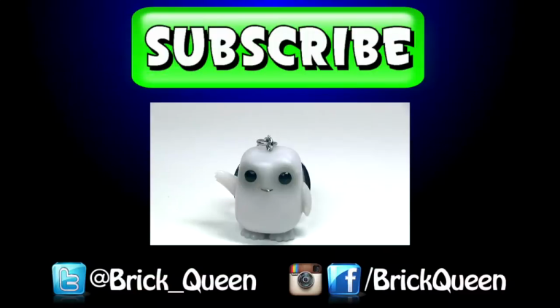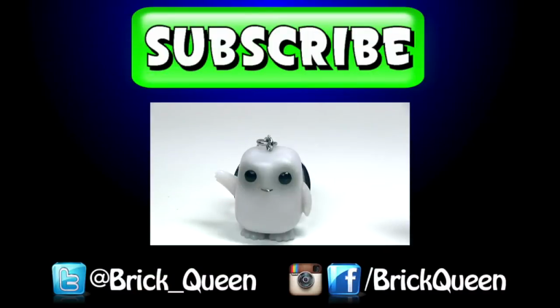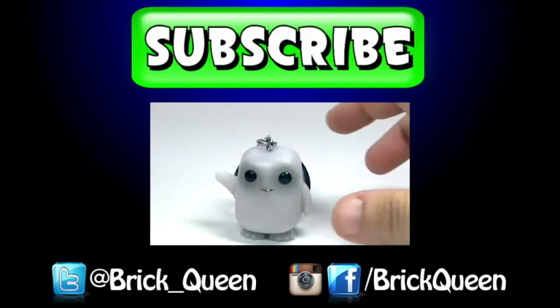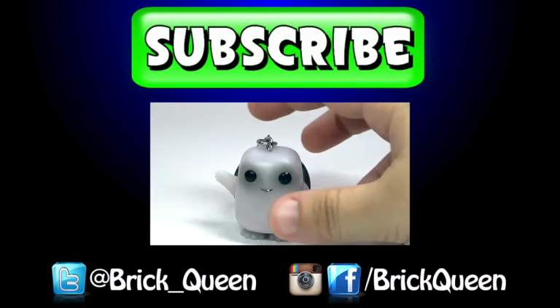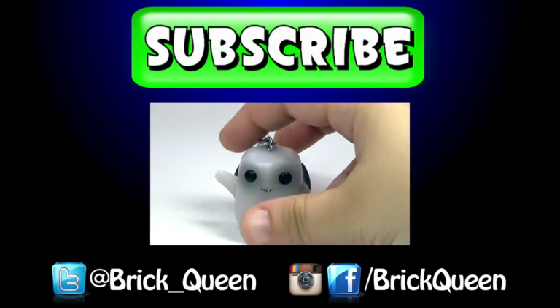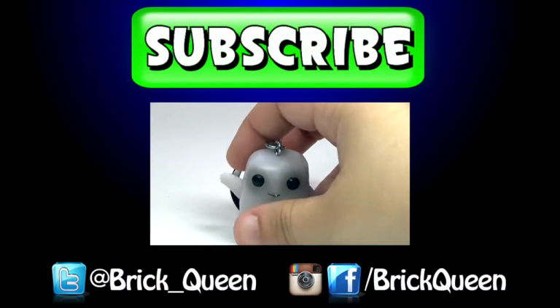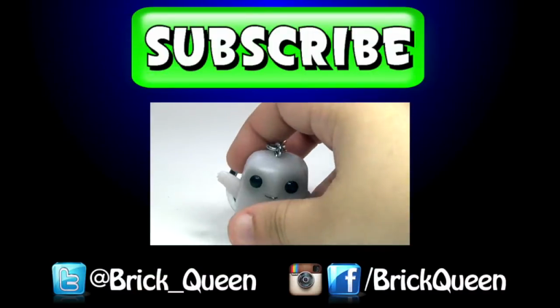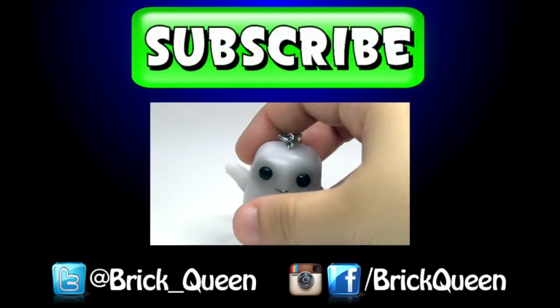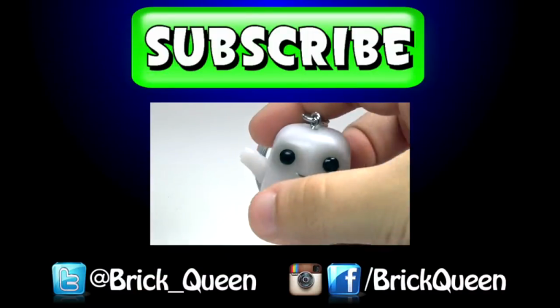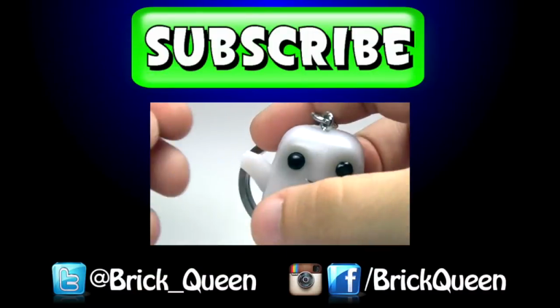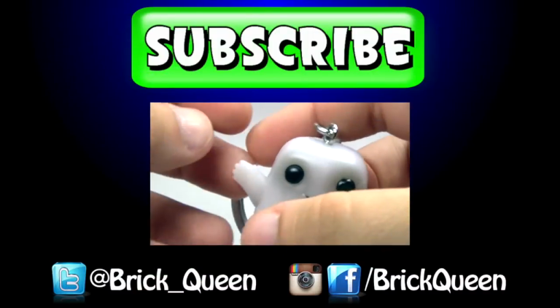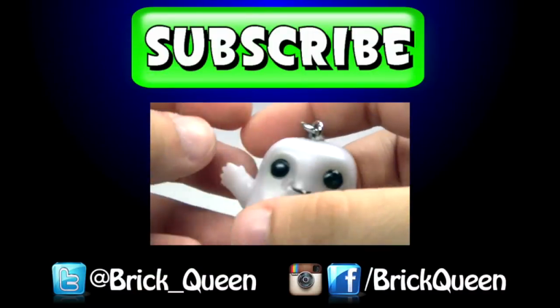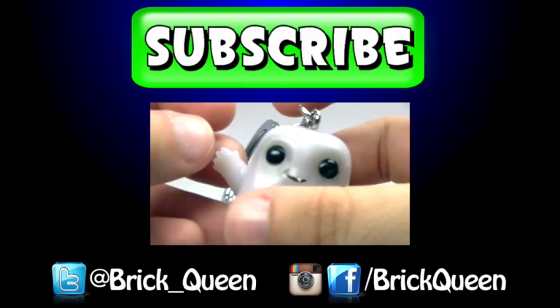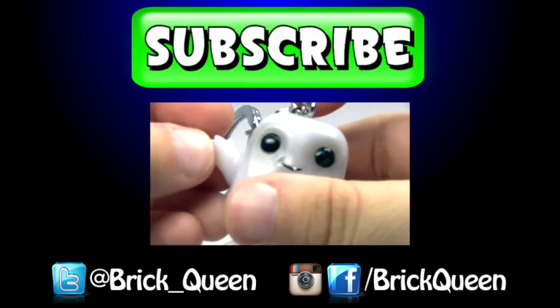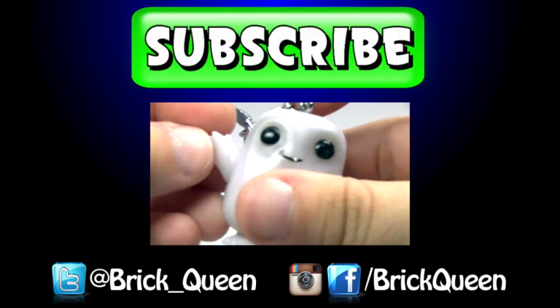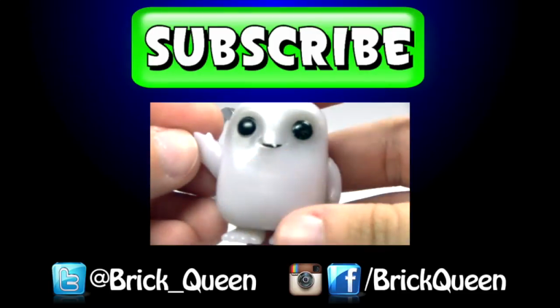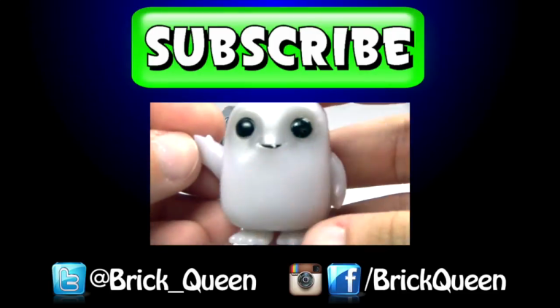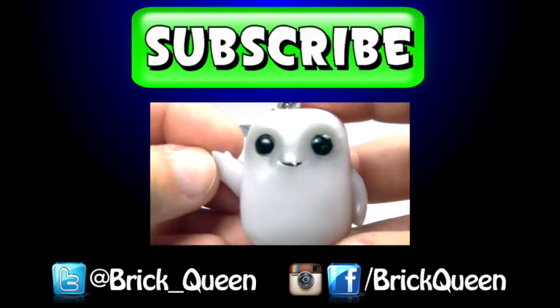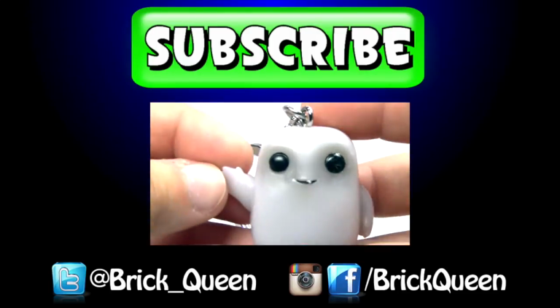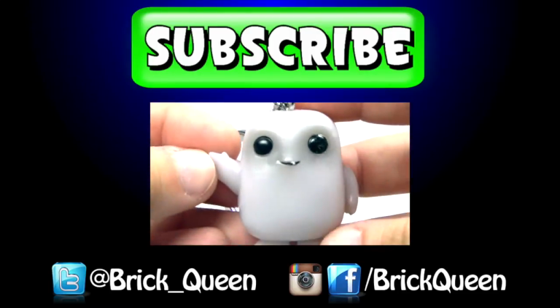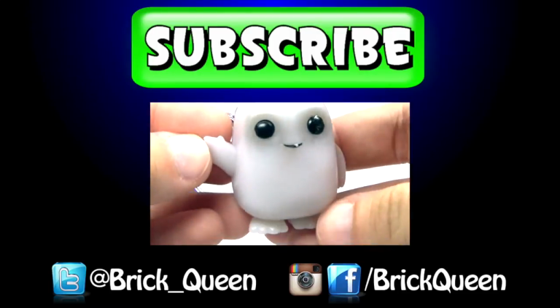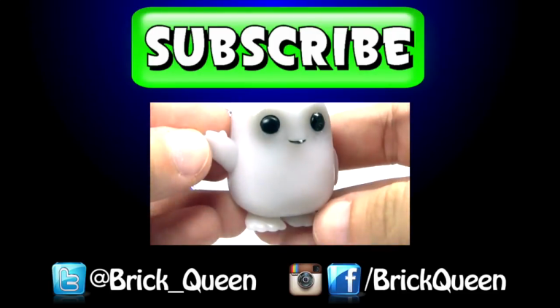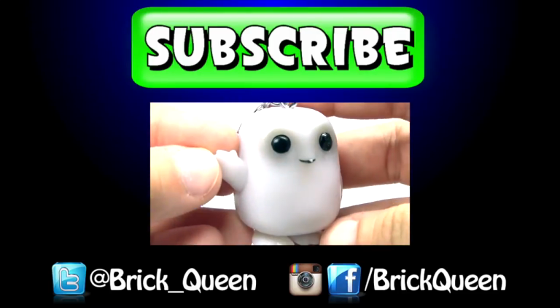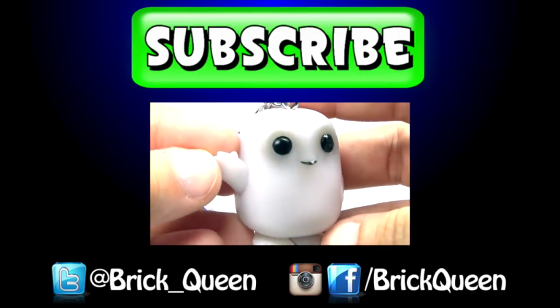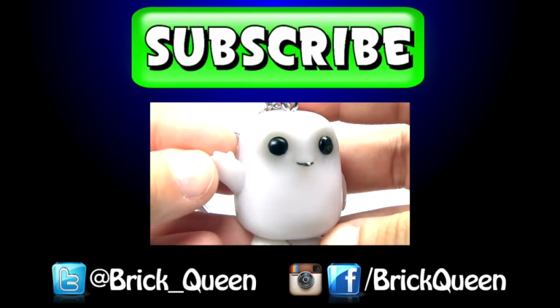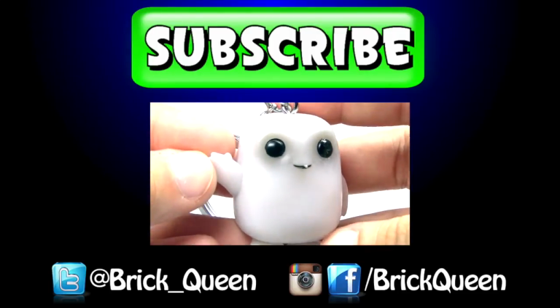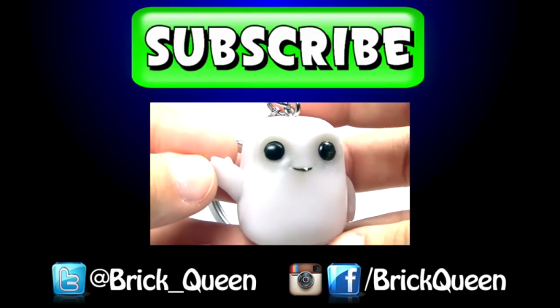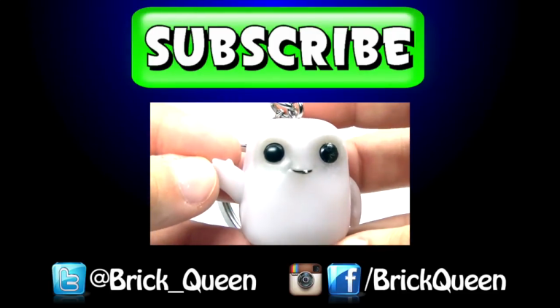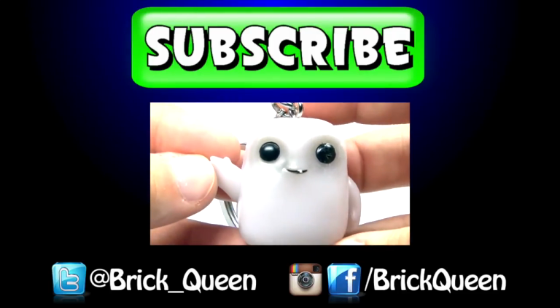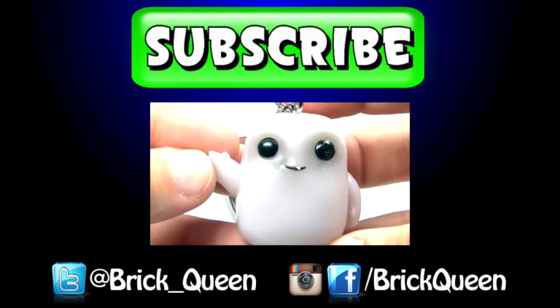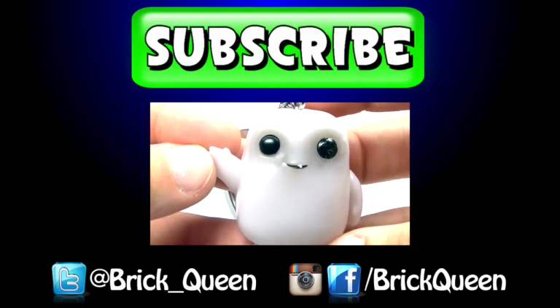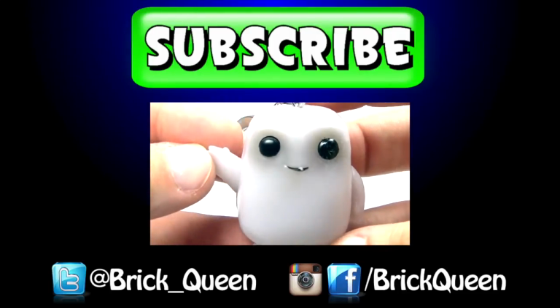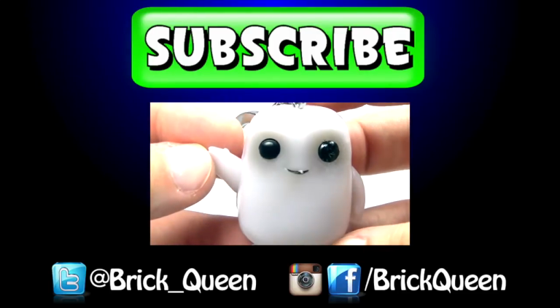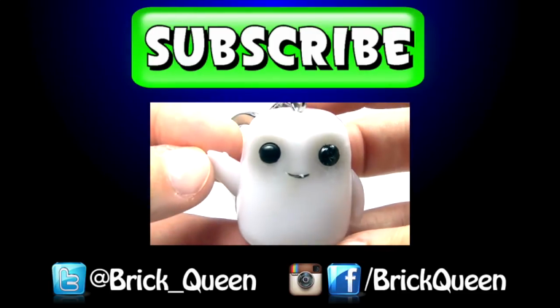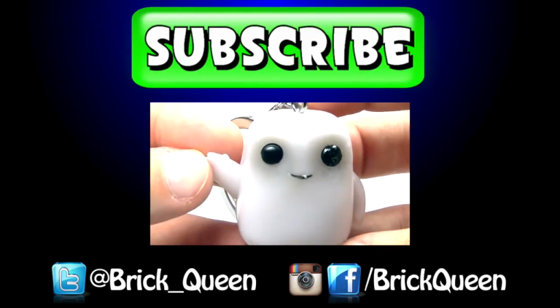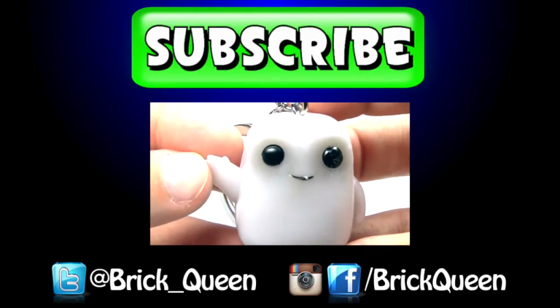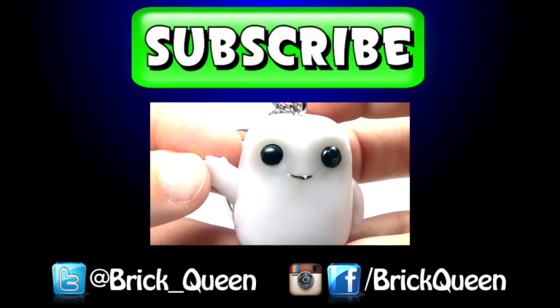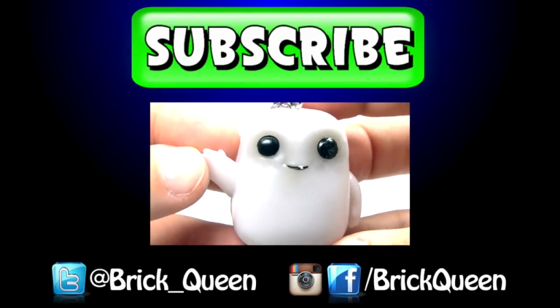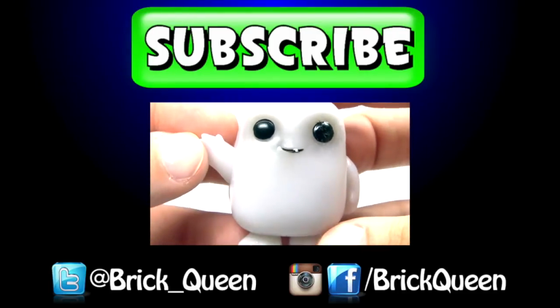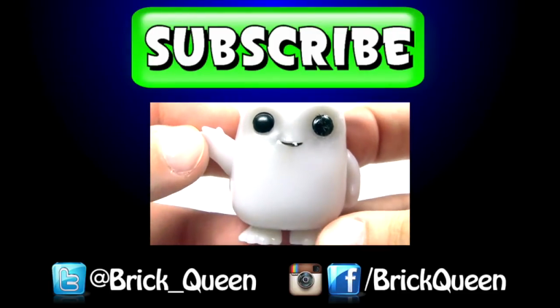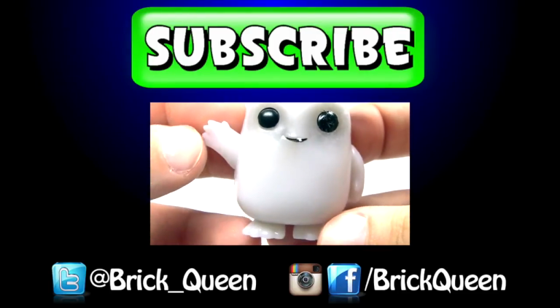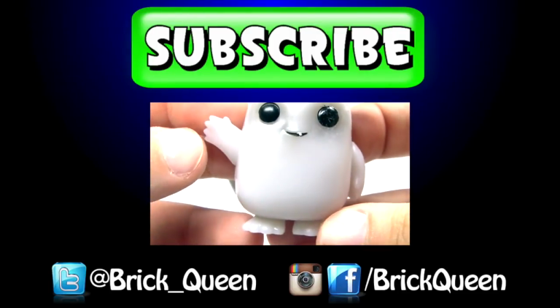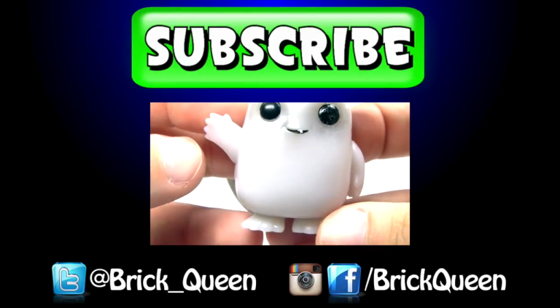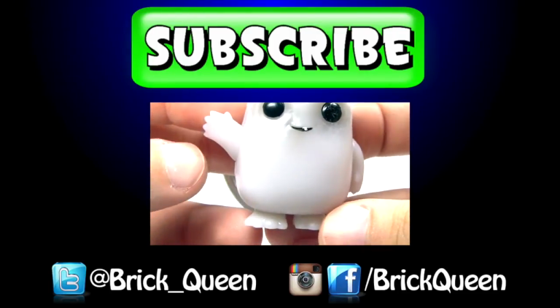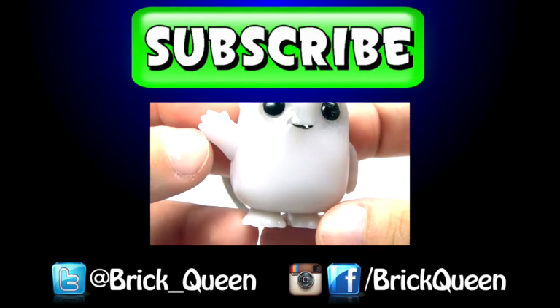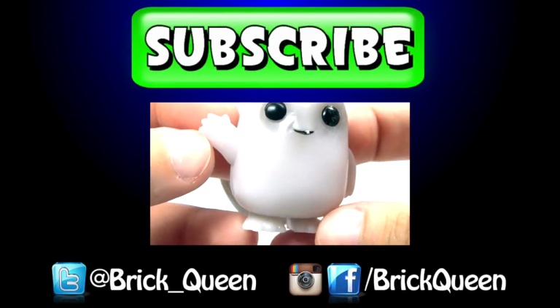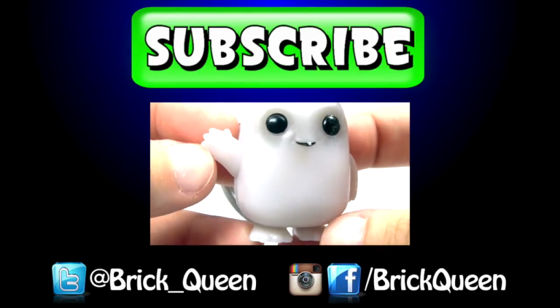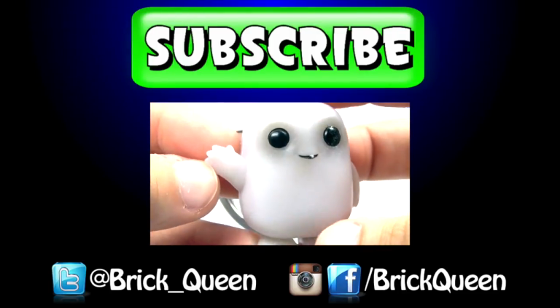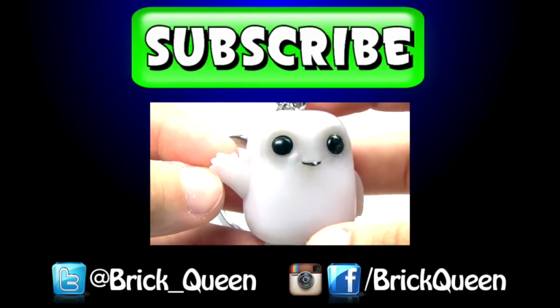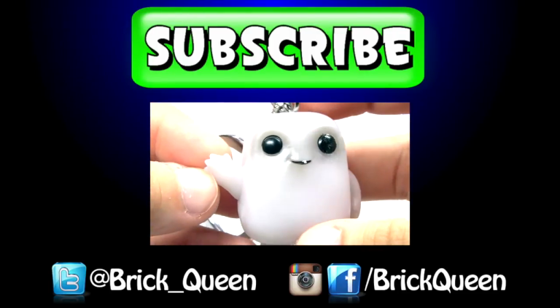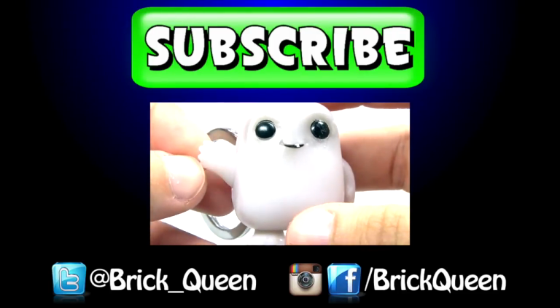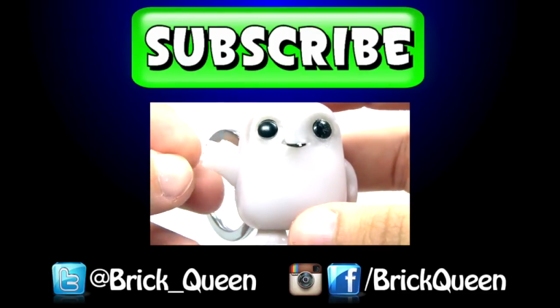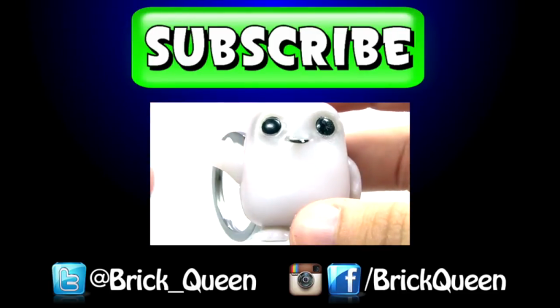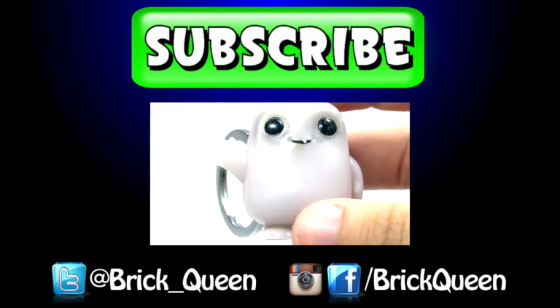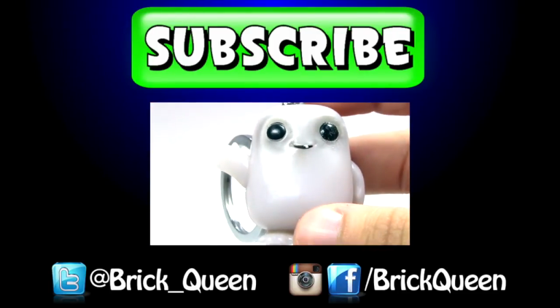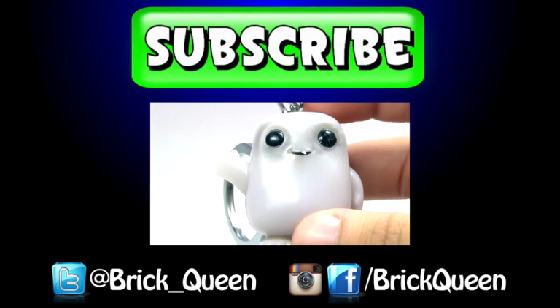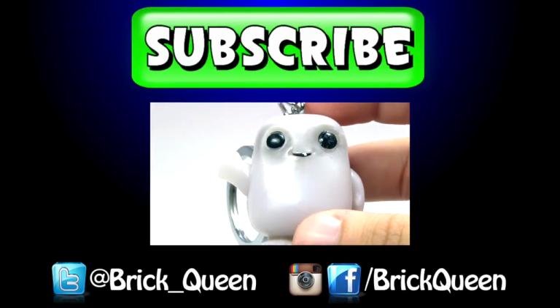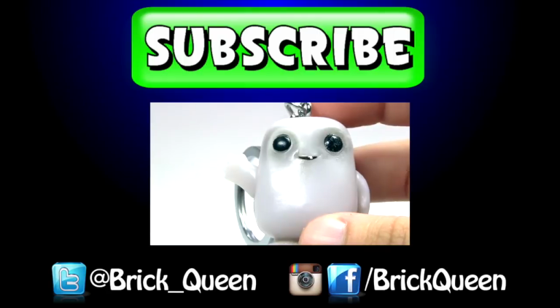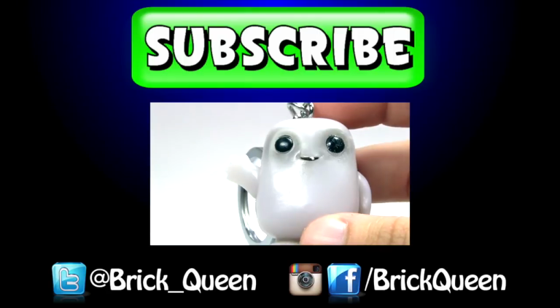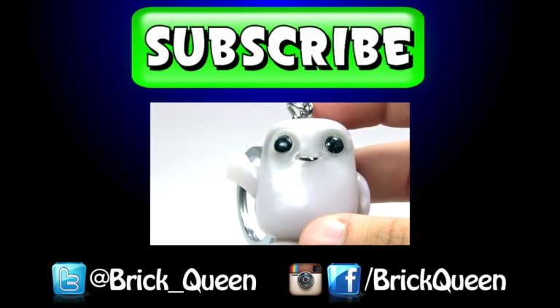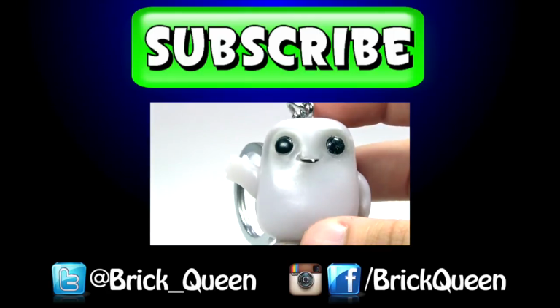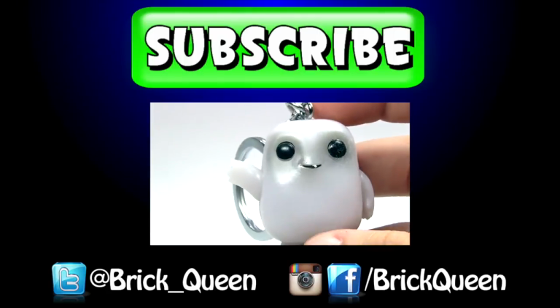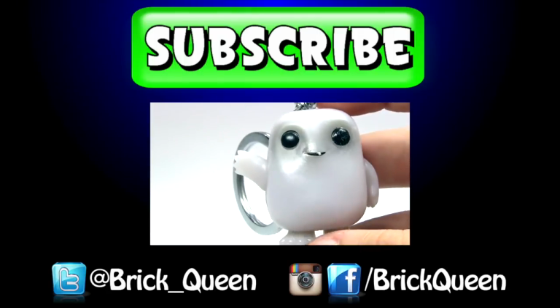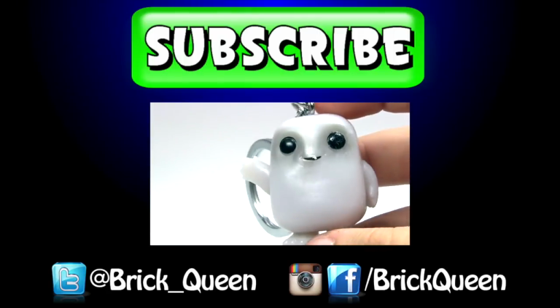Click here to check out more of our recent videos, like this one, and don't forget to comment, like, favorite, and subscribe.